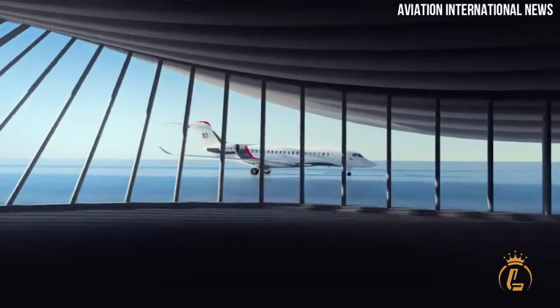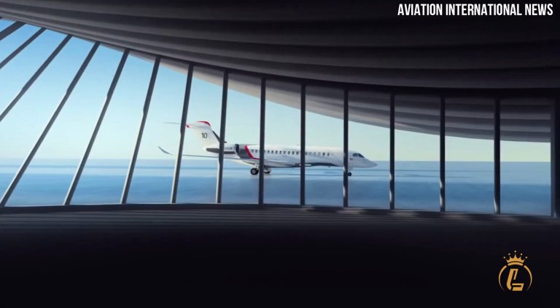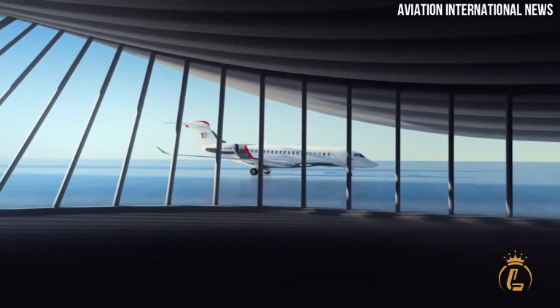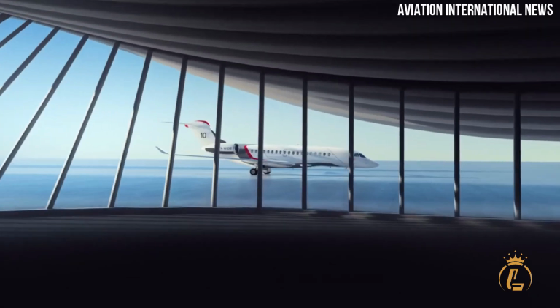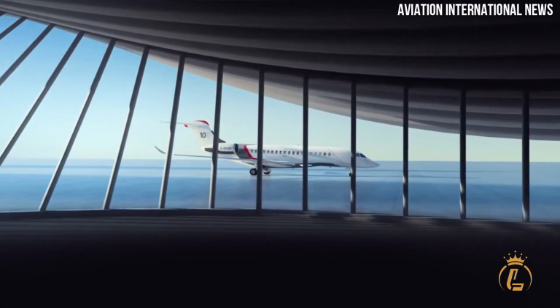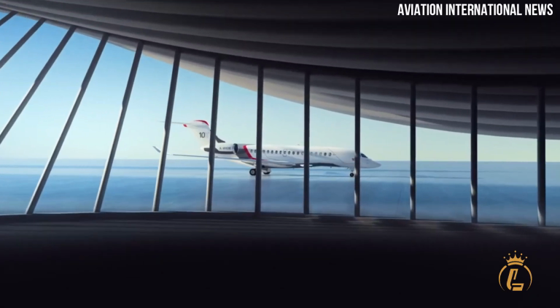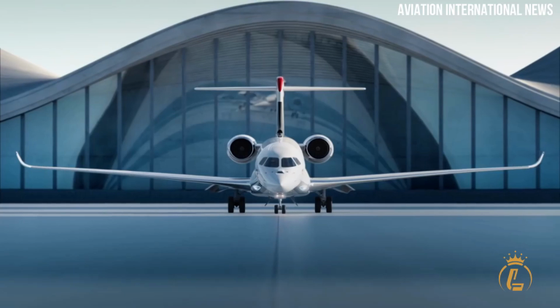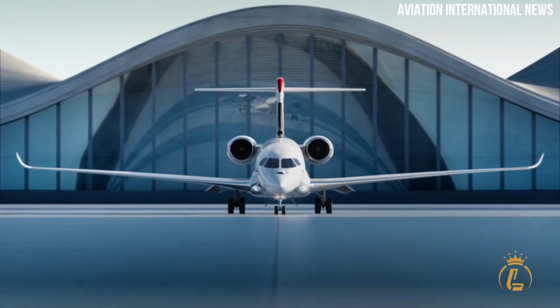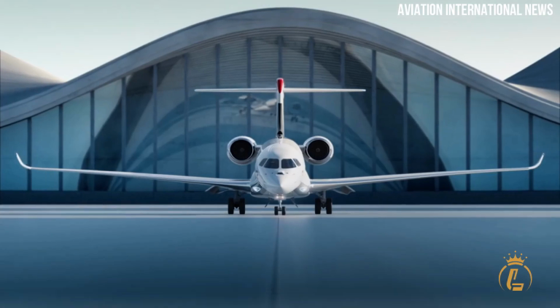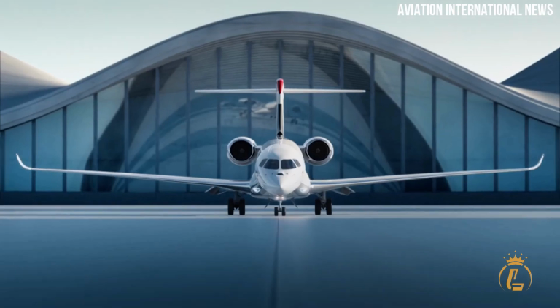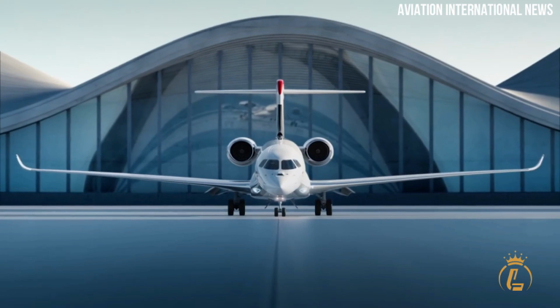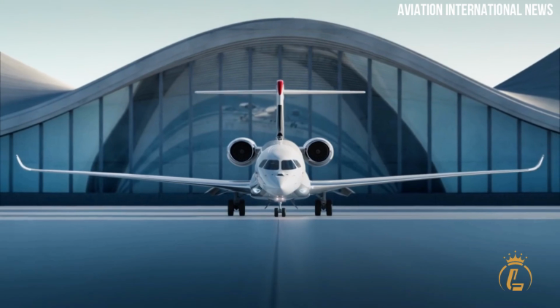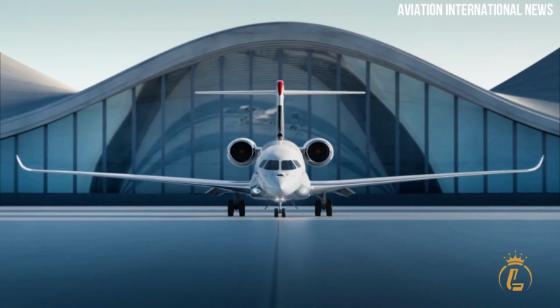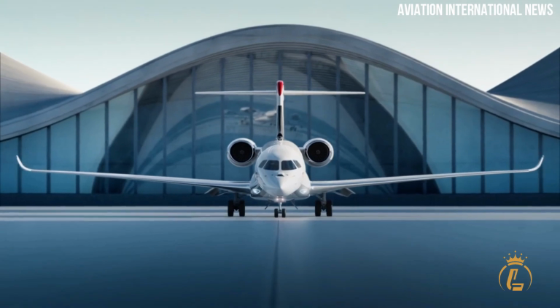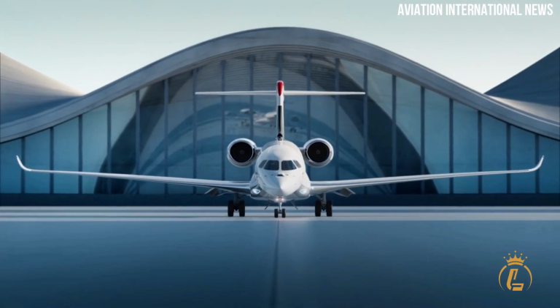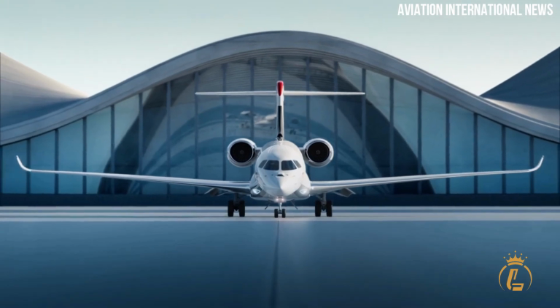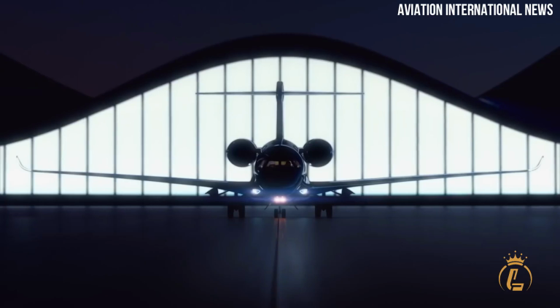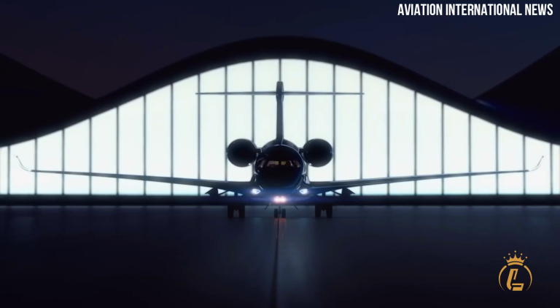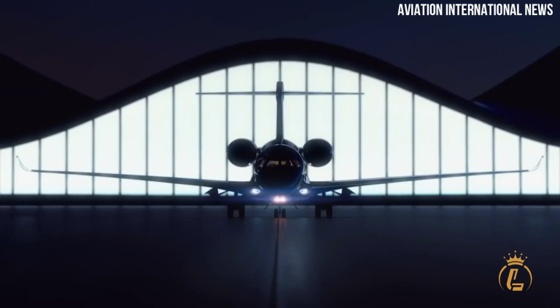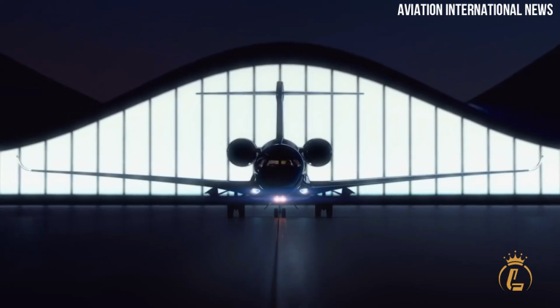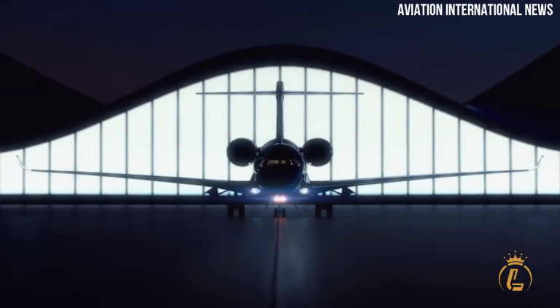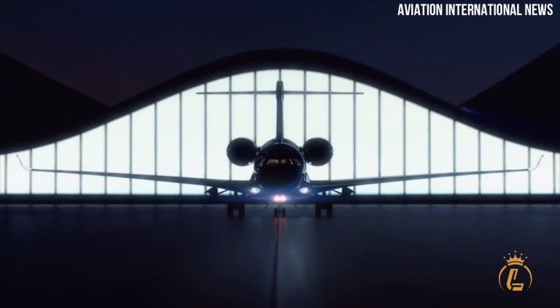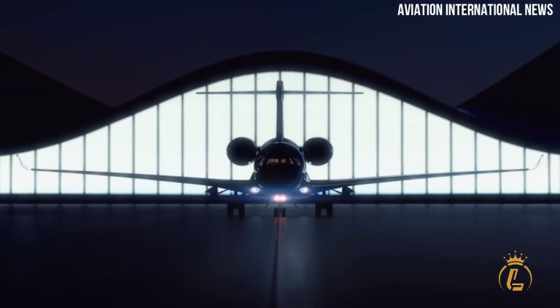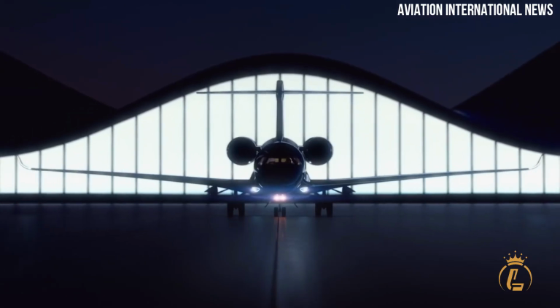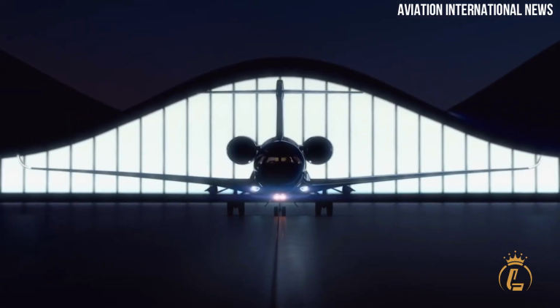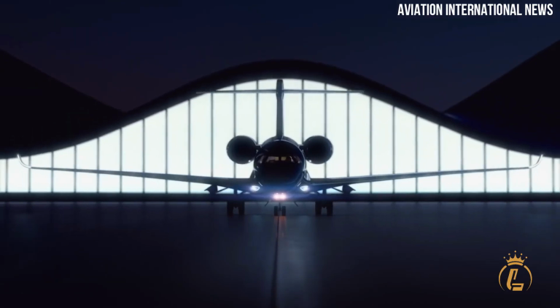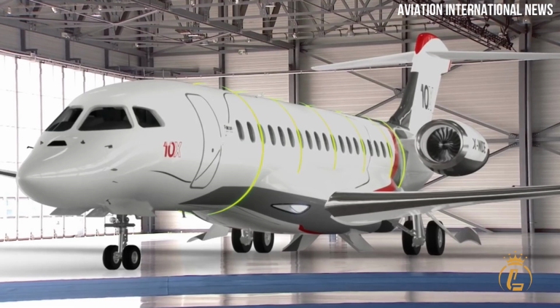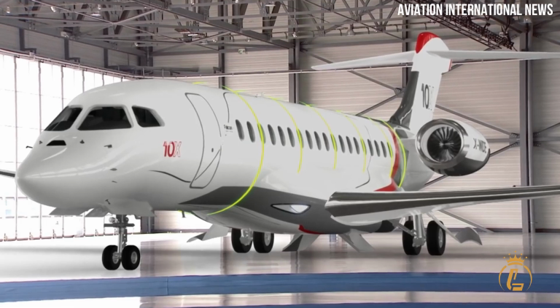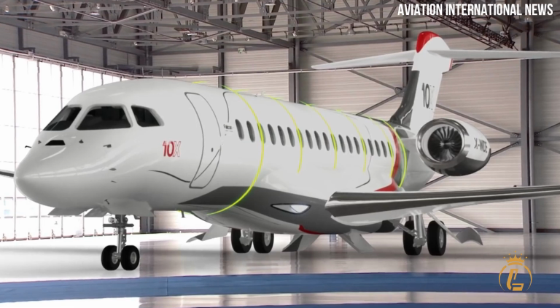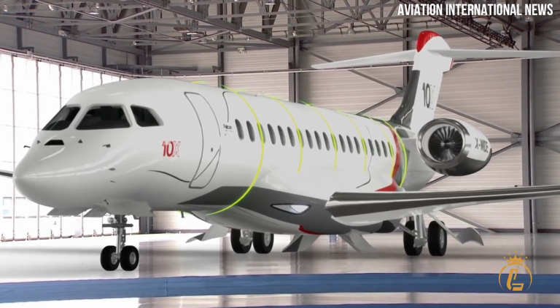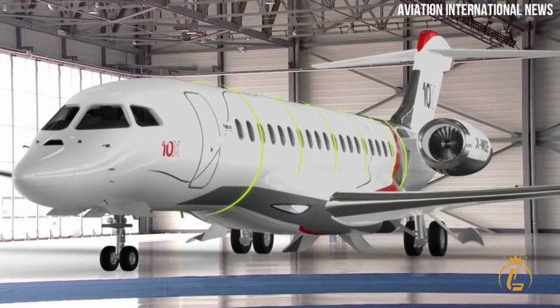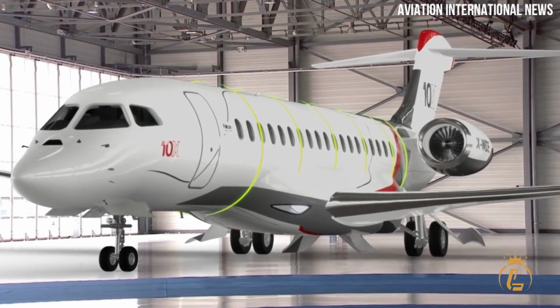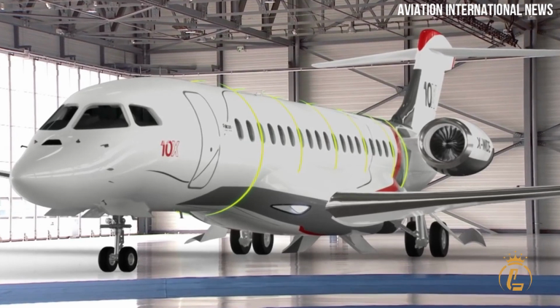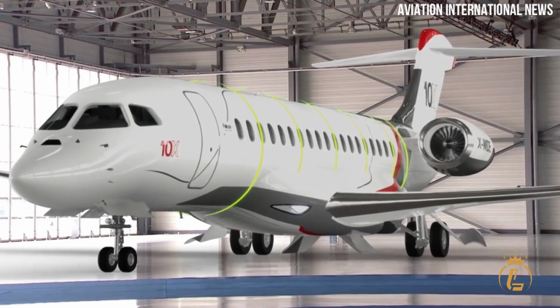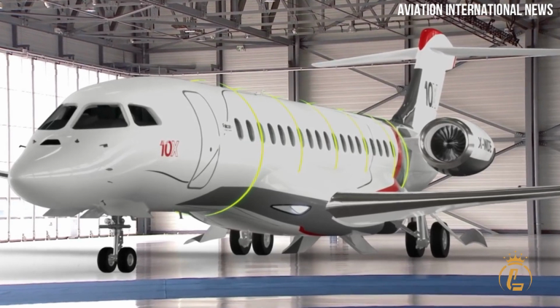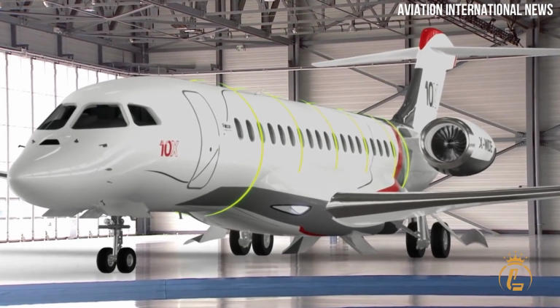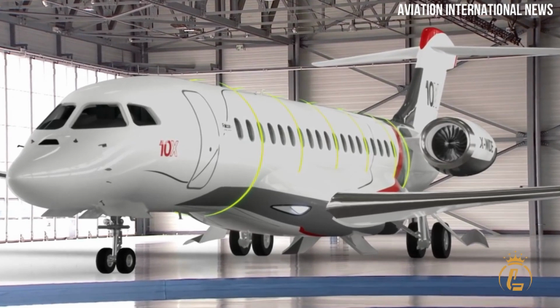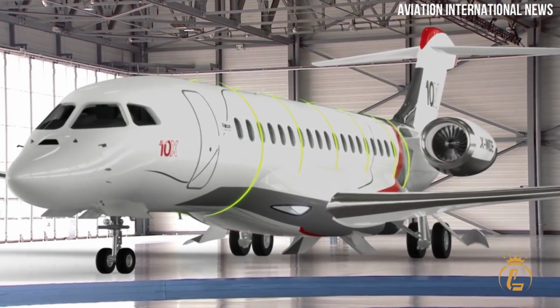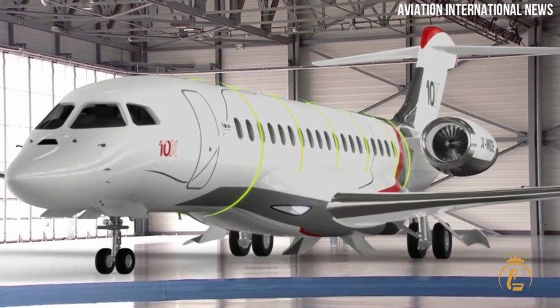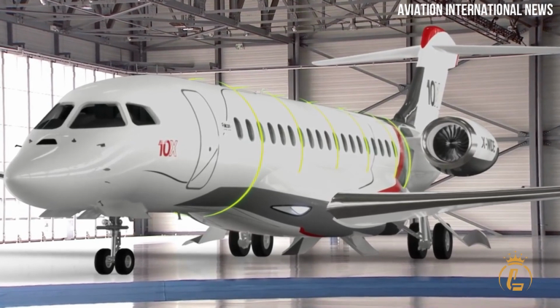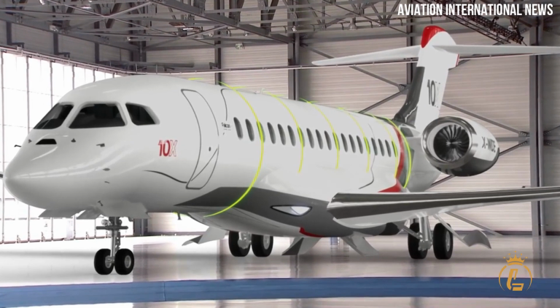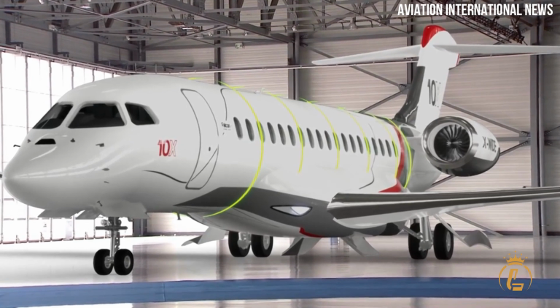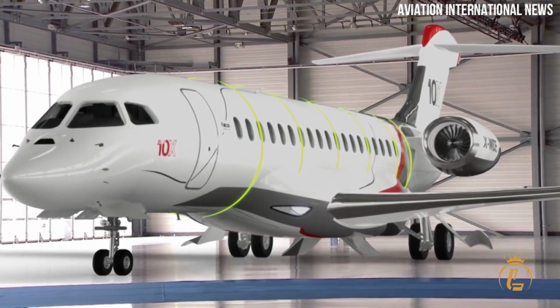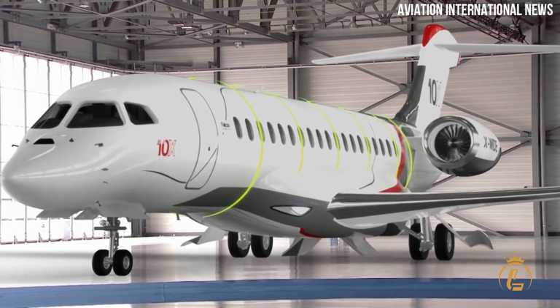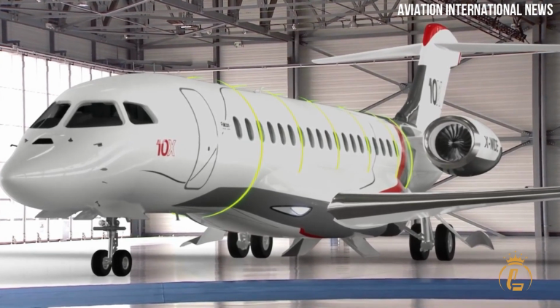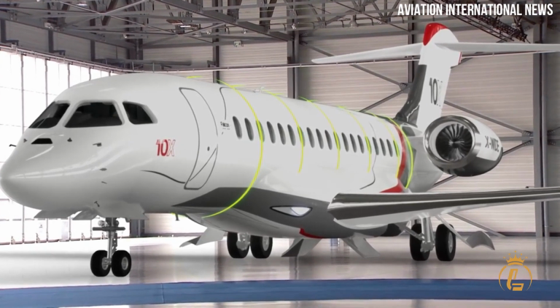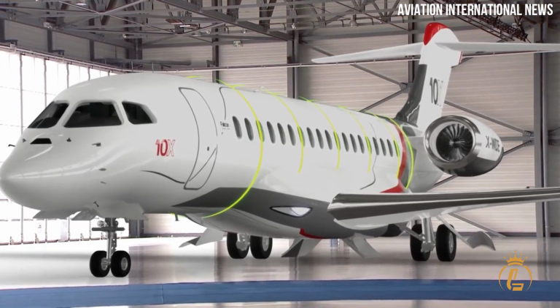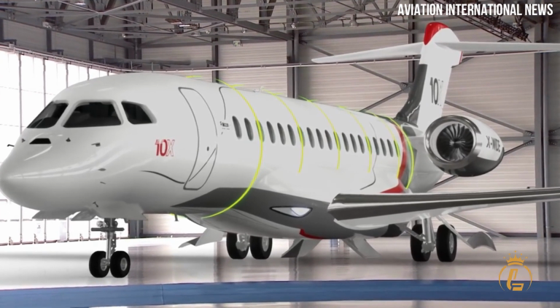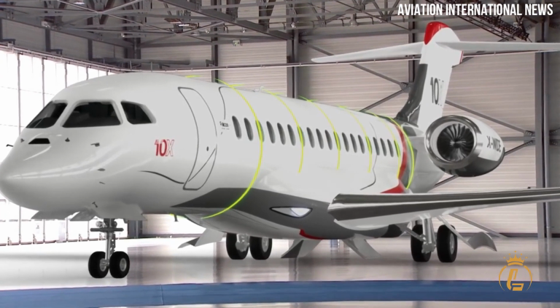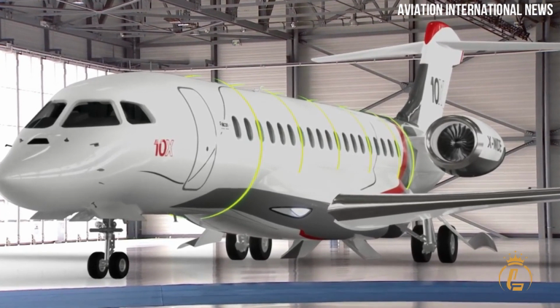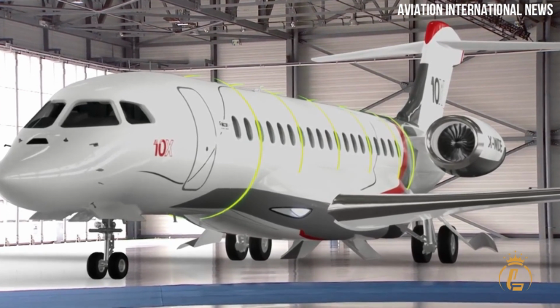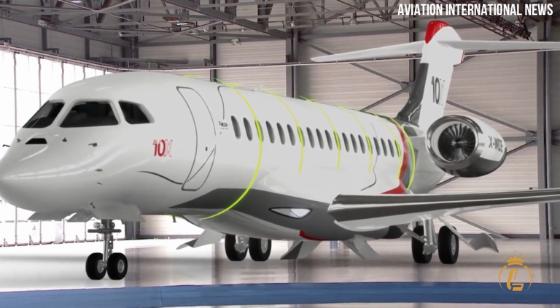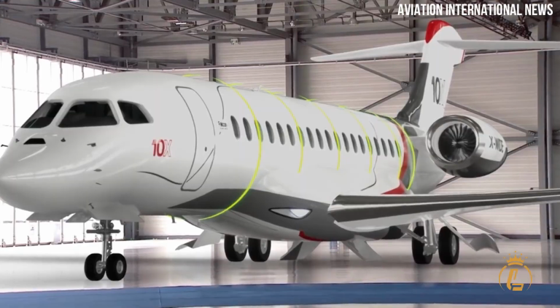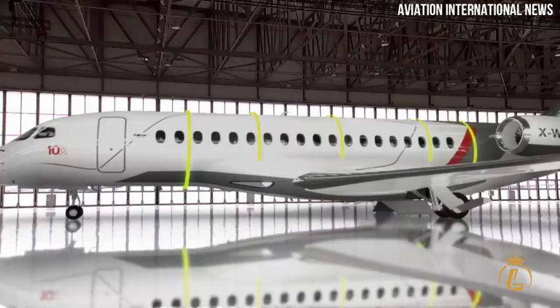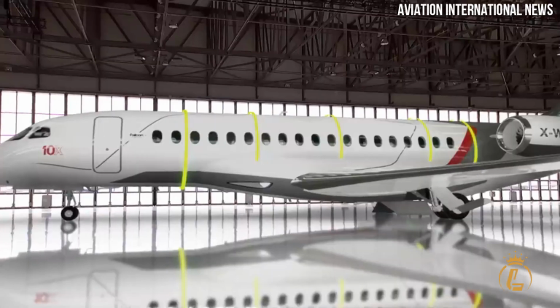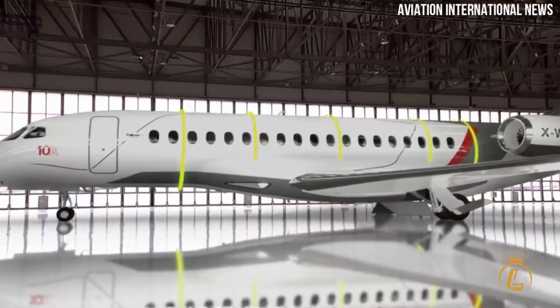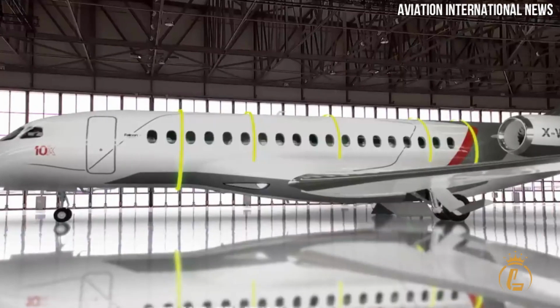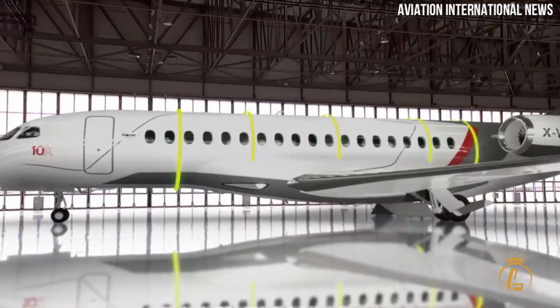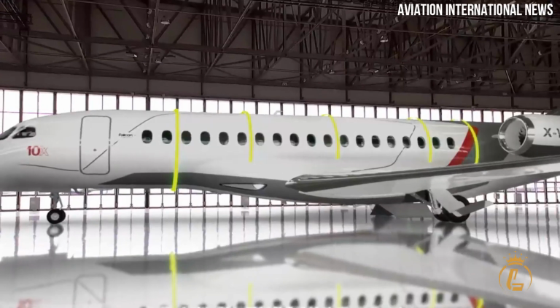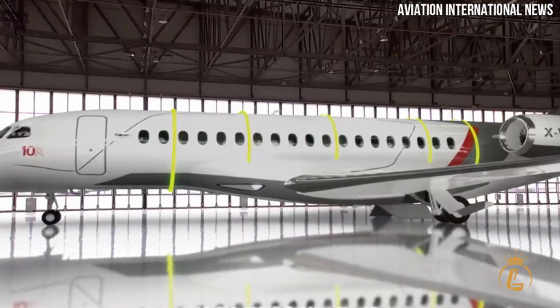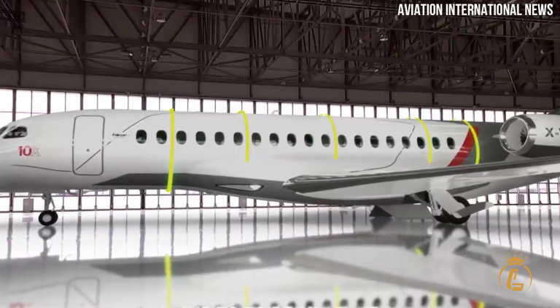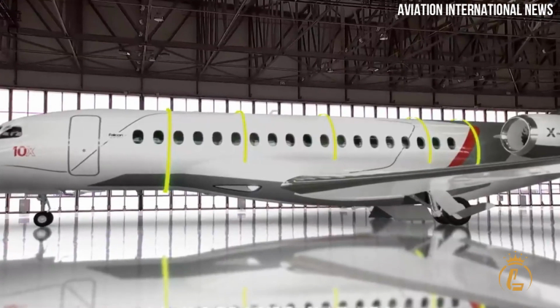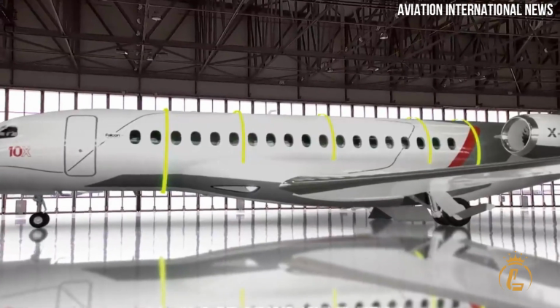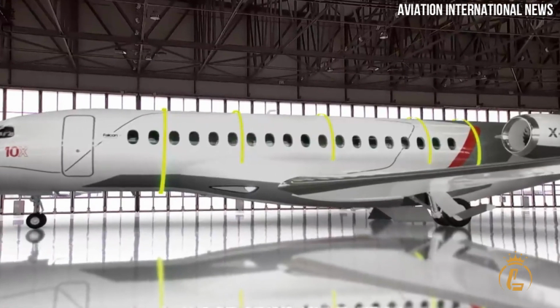We'll explore the innovative features and design elements that make the Dassault Falcon 10X stand out from the competition.